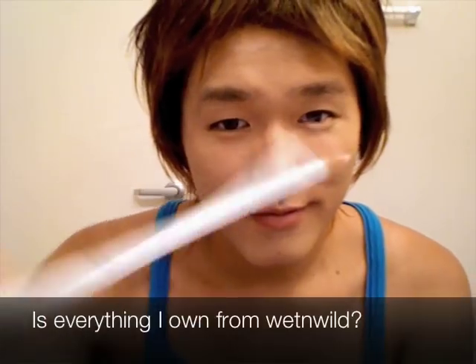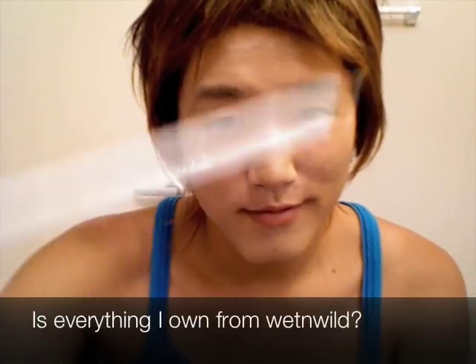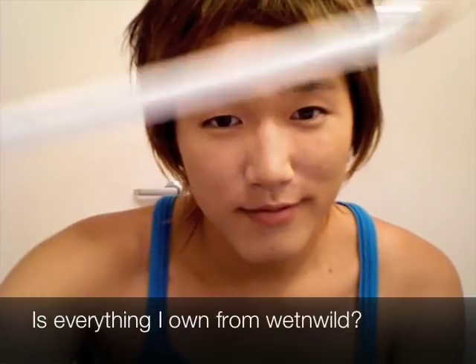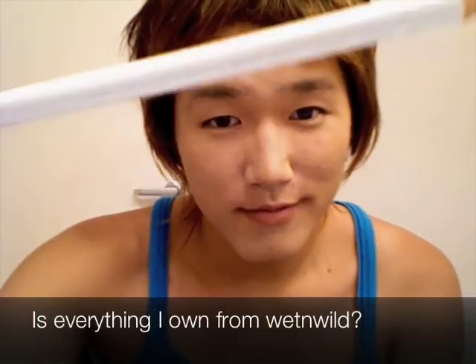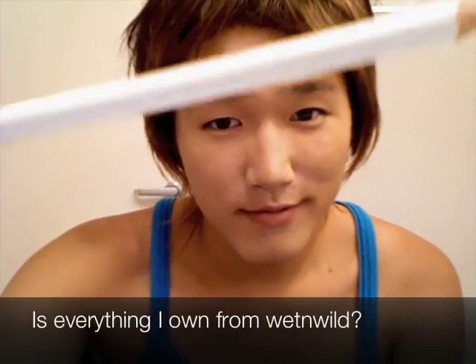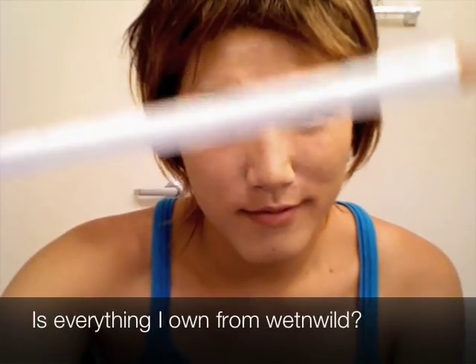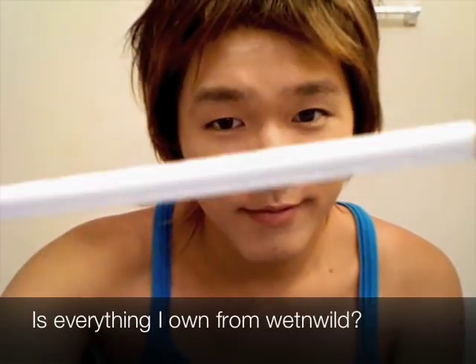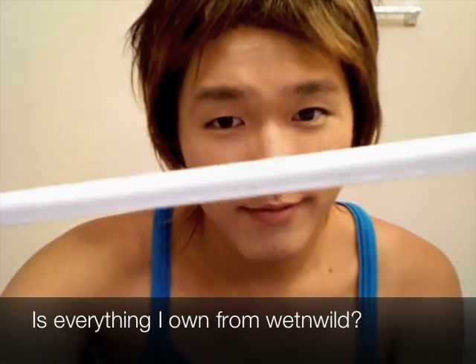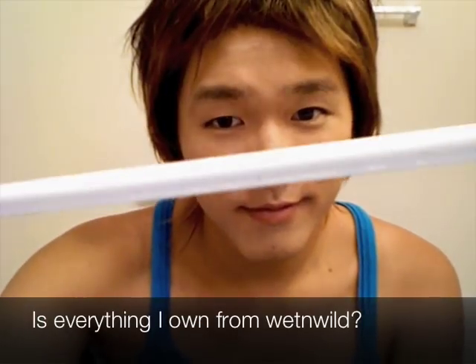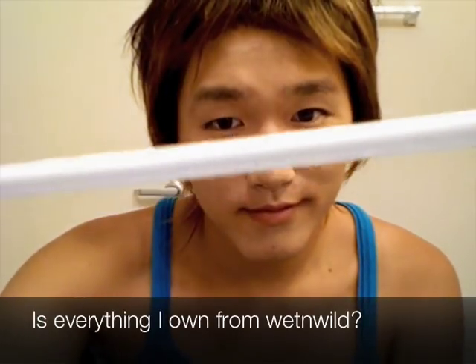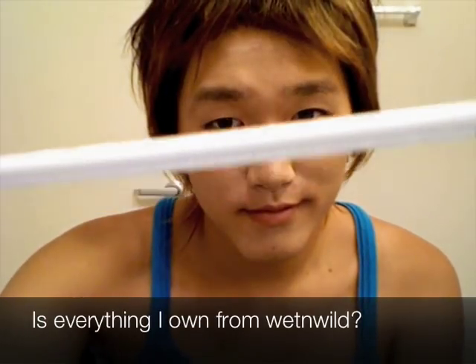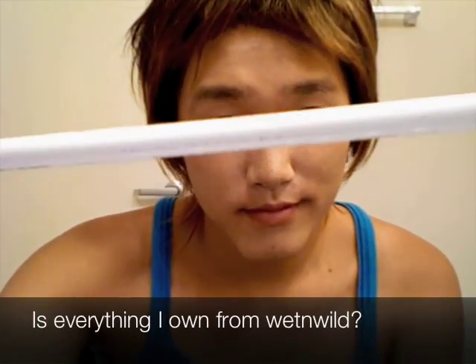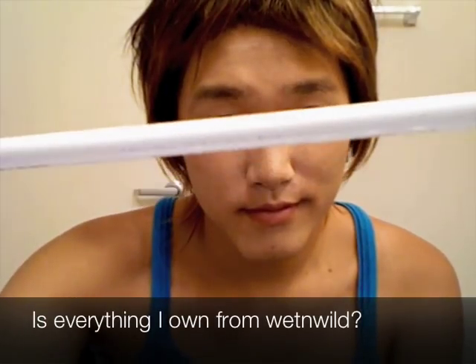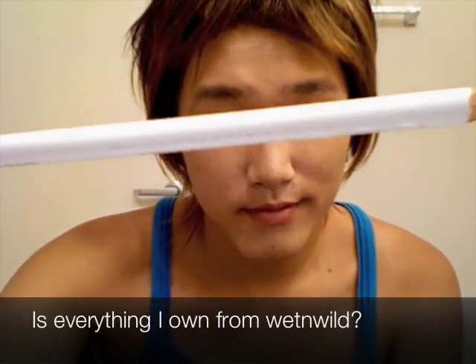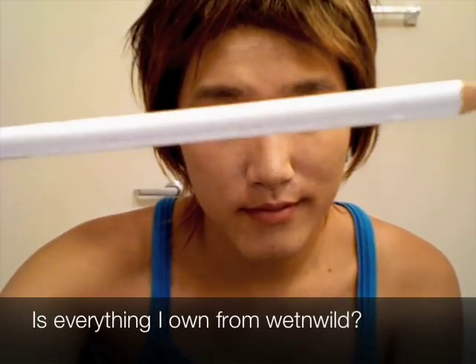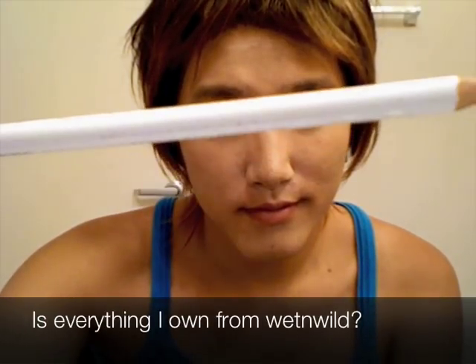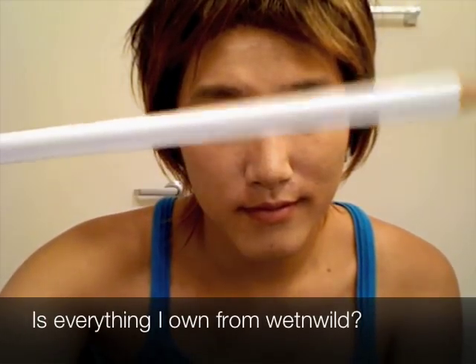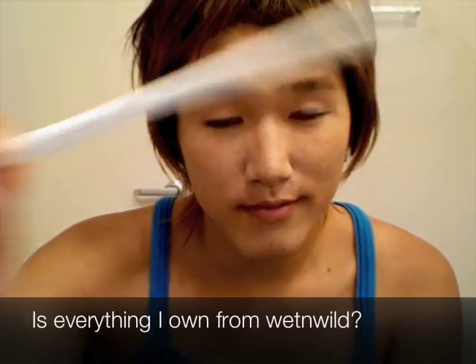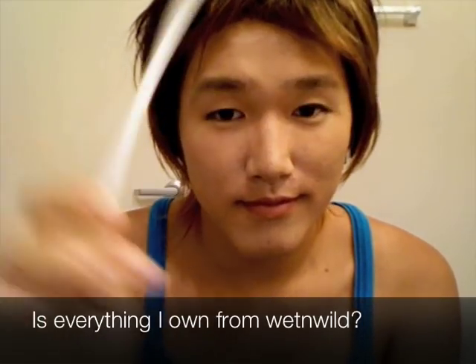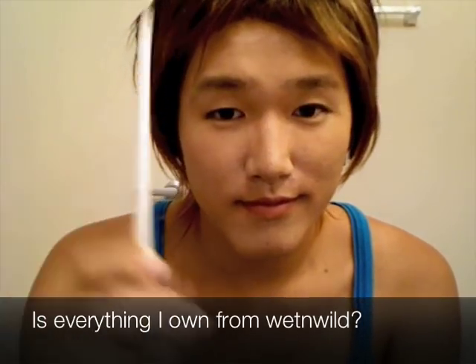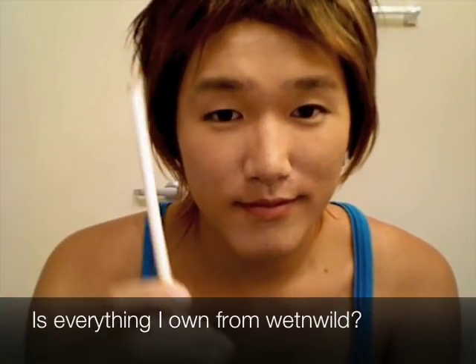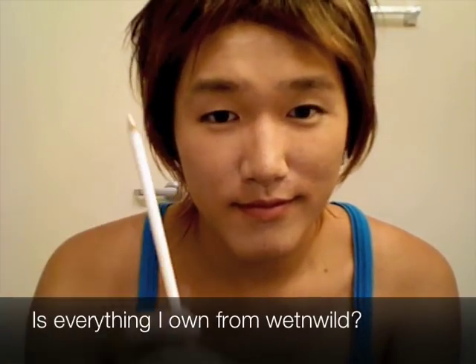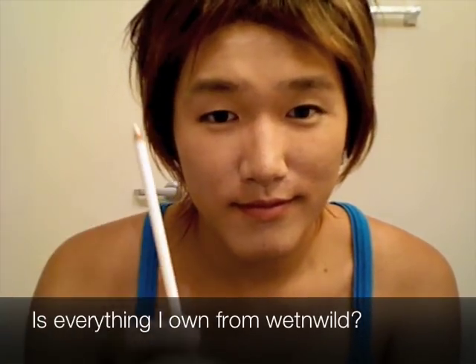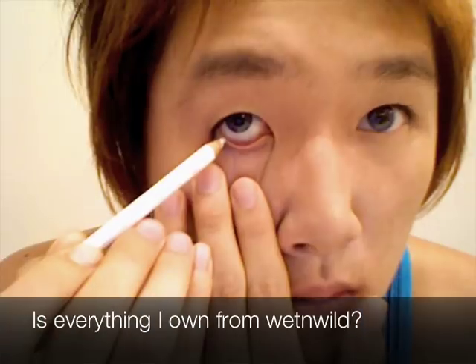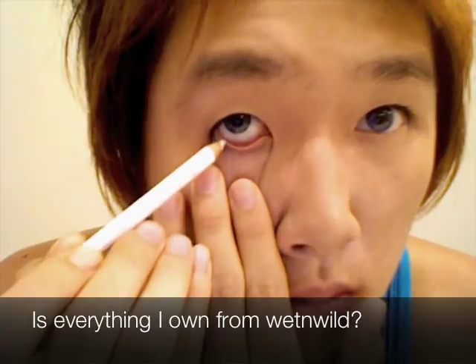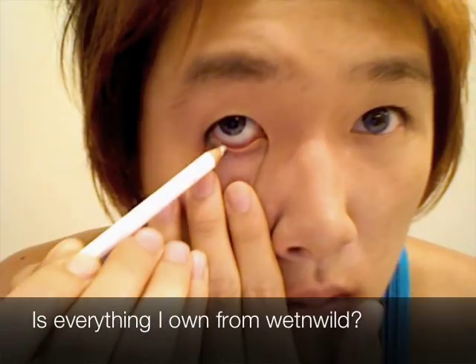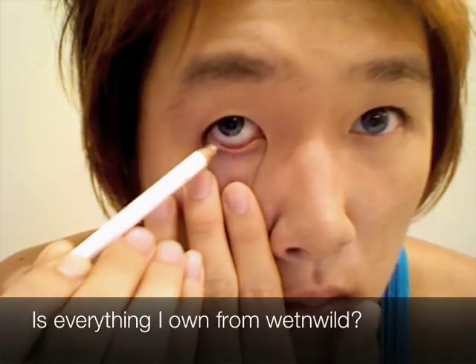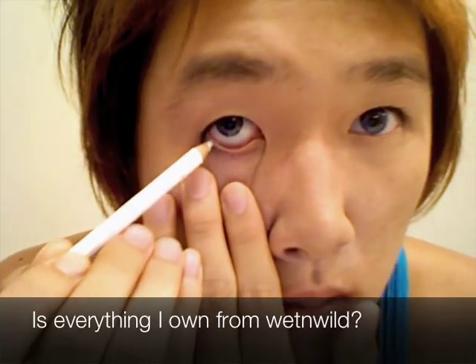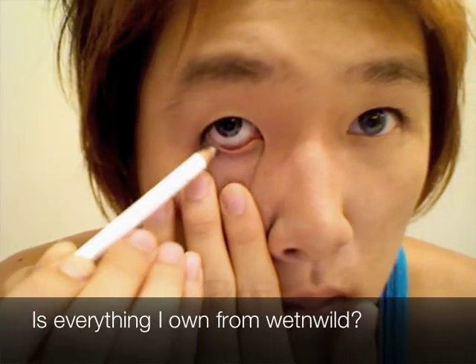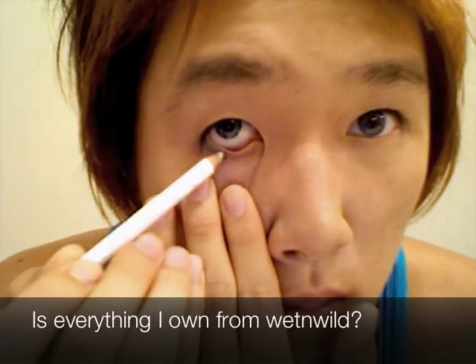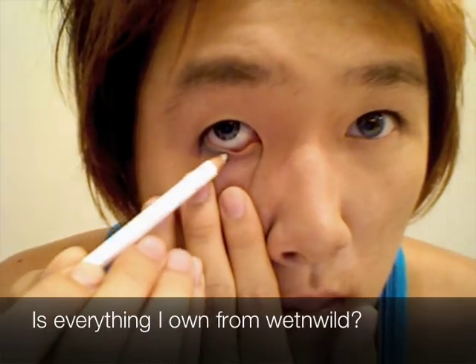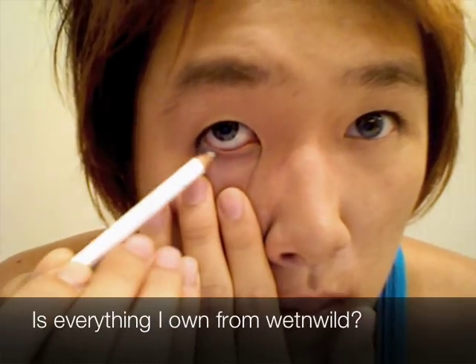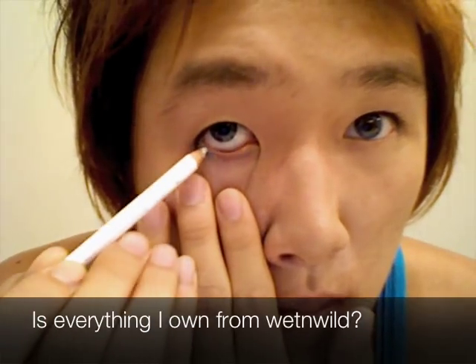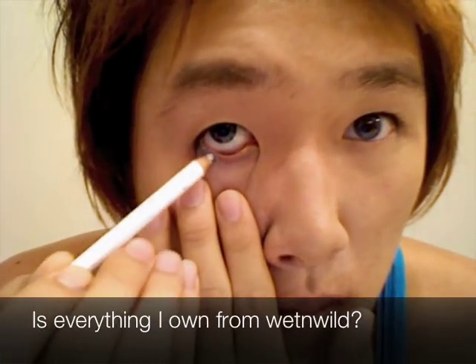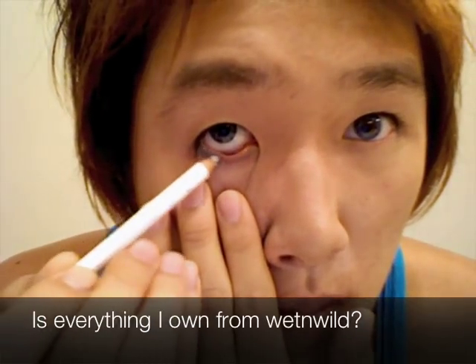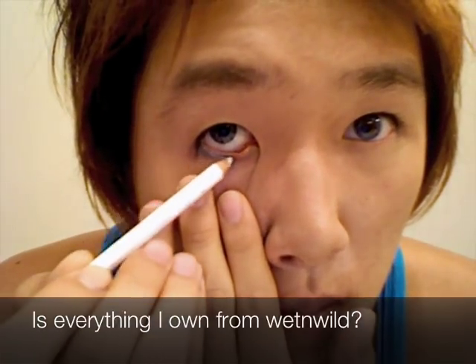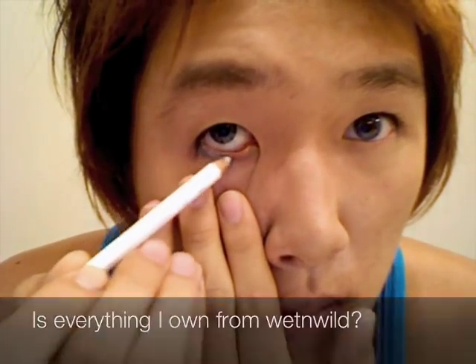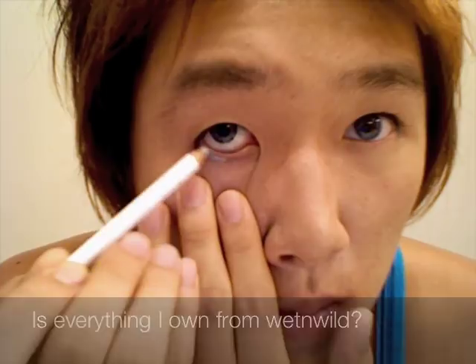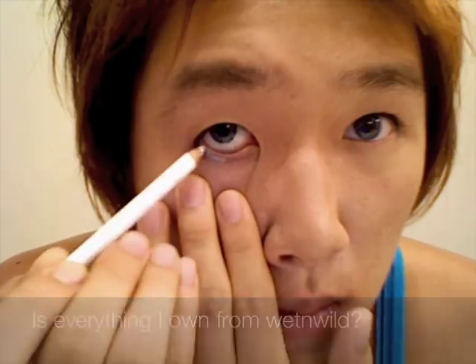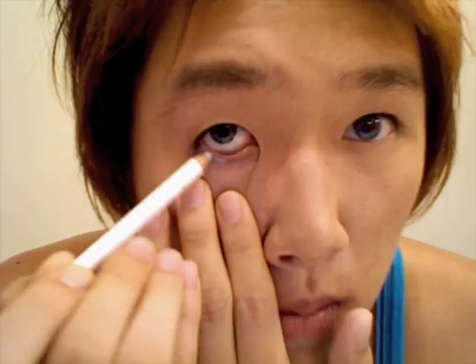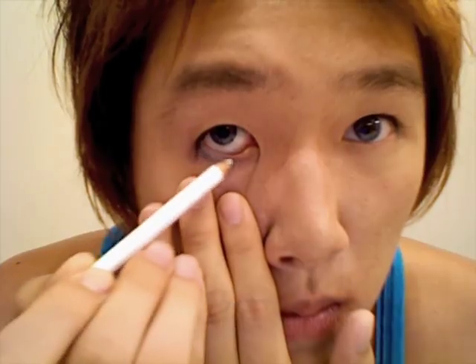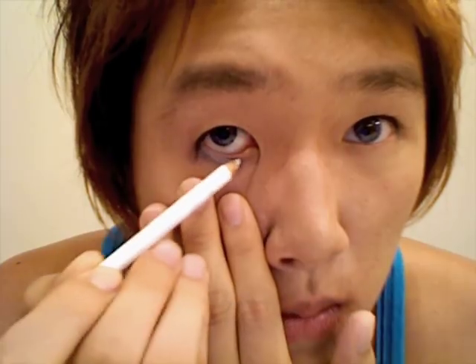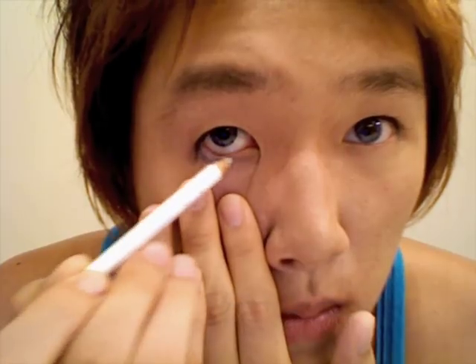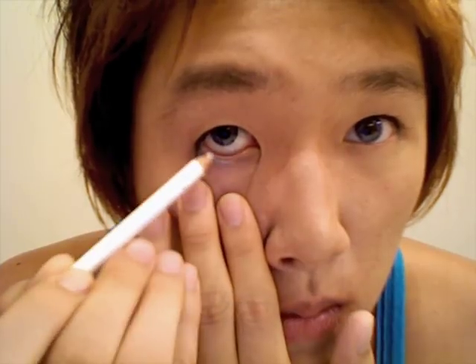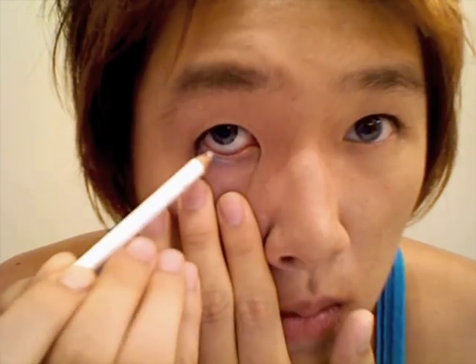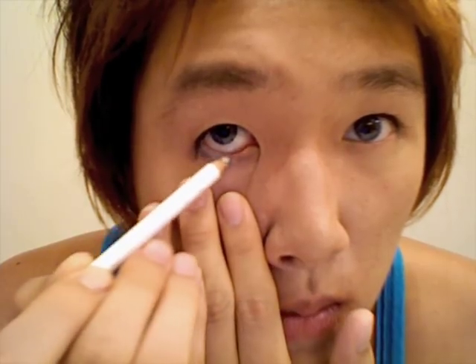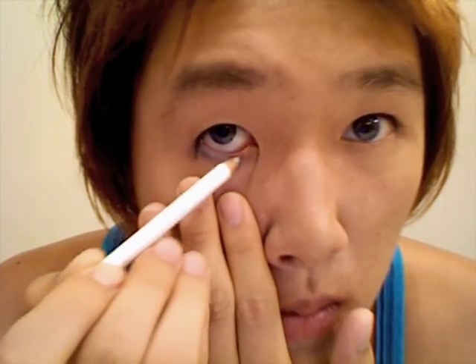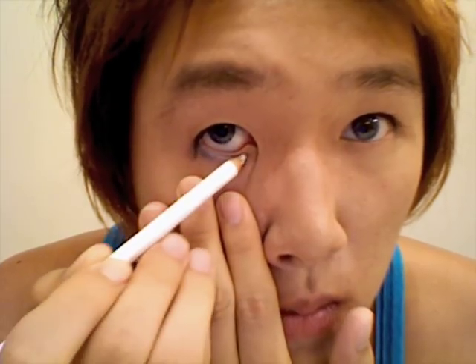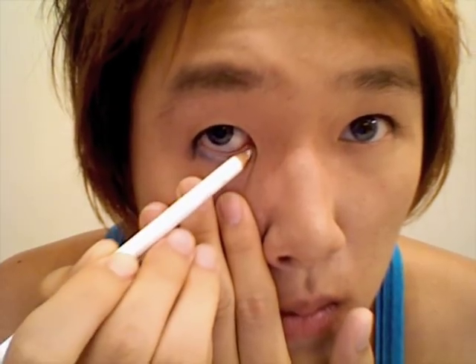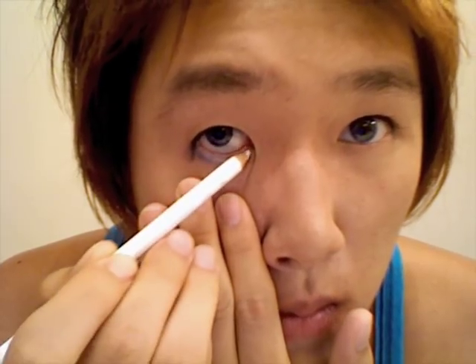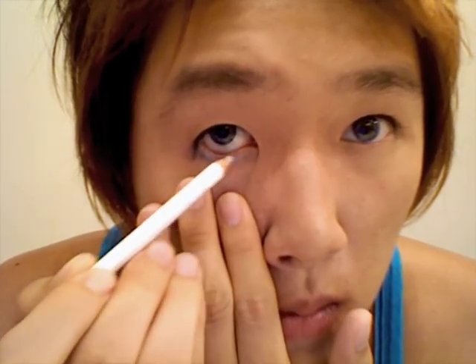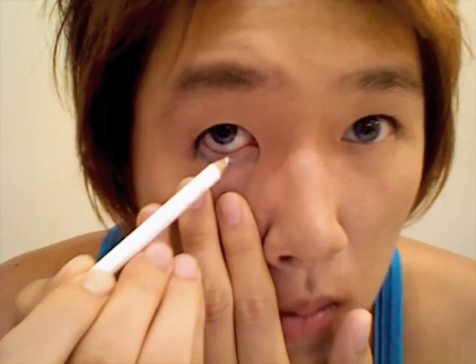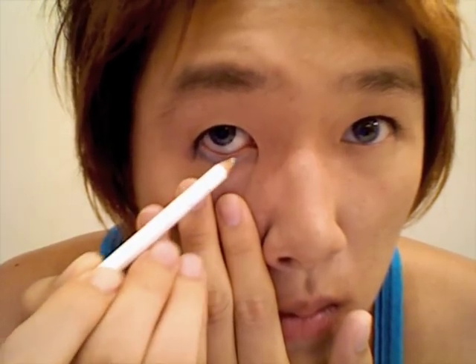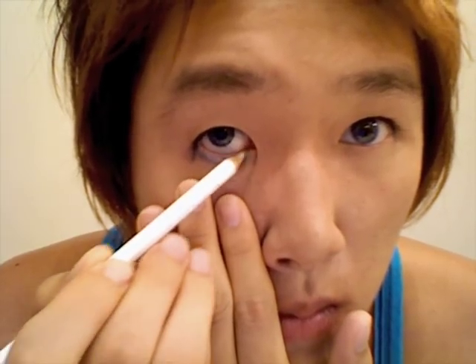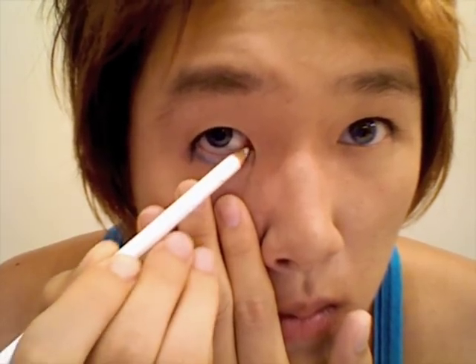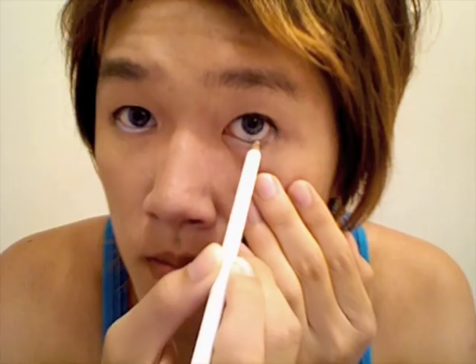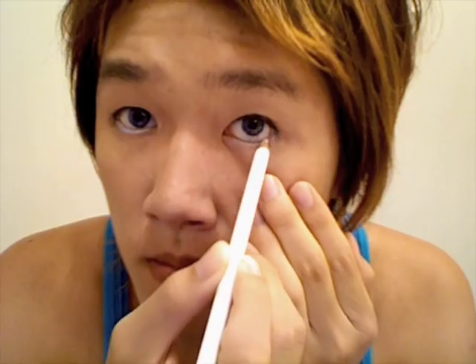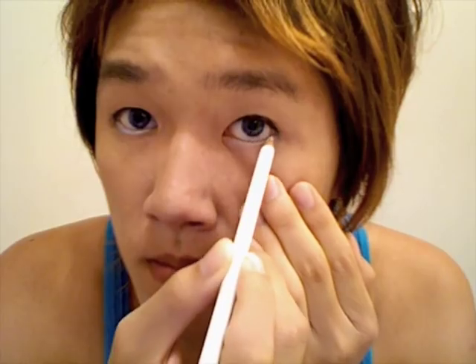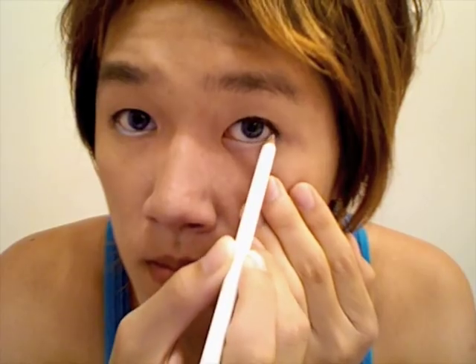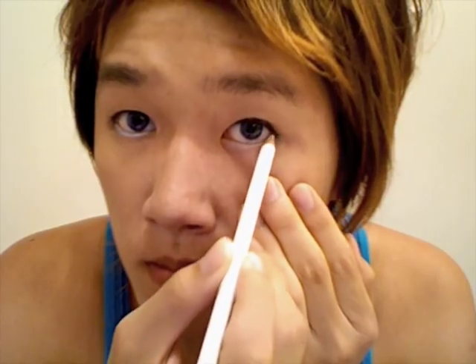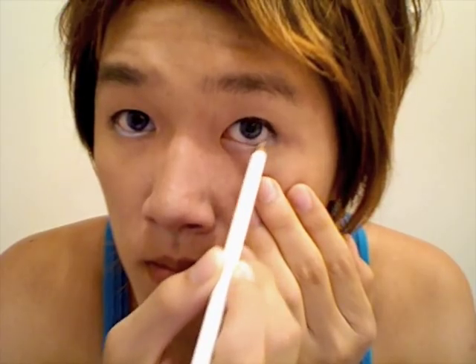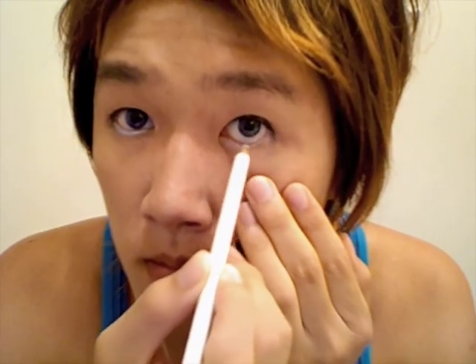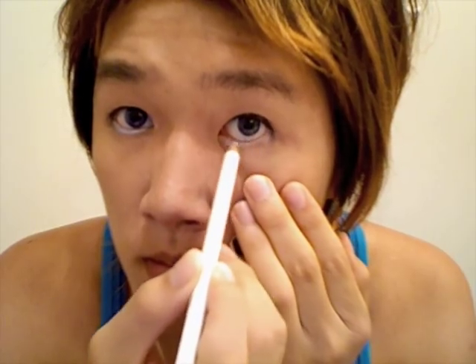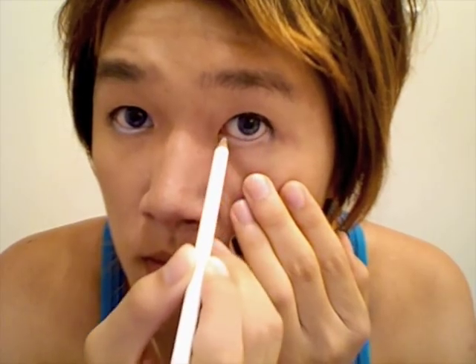Use a white eyeliner on your waterline to make your obnoxiously small Asian eyes look somewhat closer to normal sized human eyes.